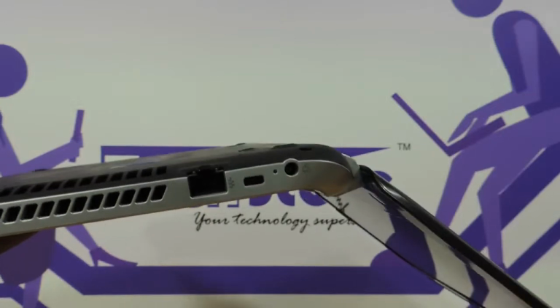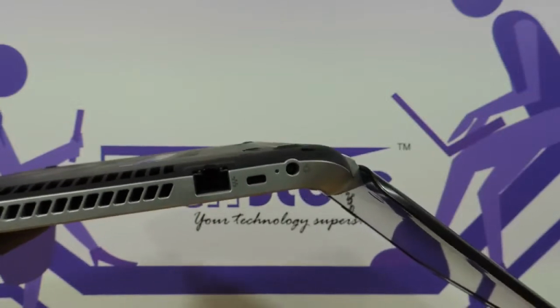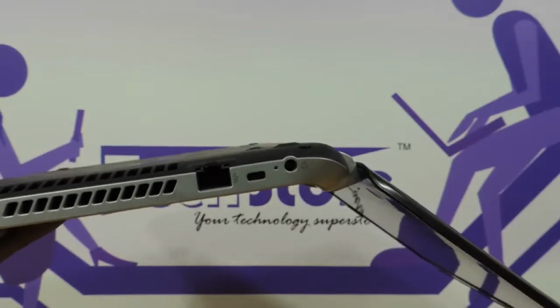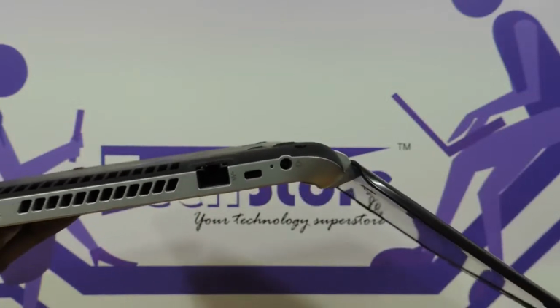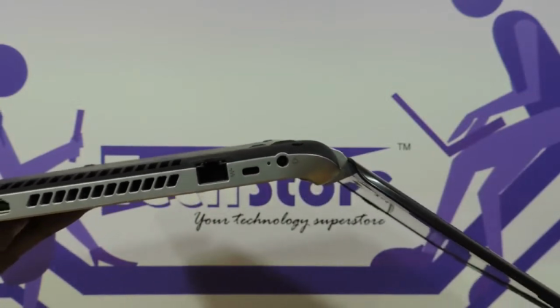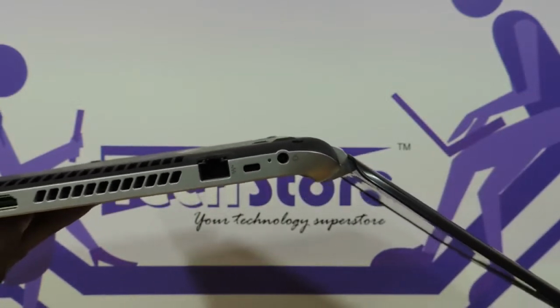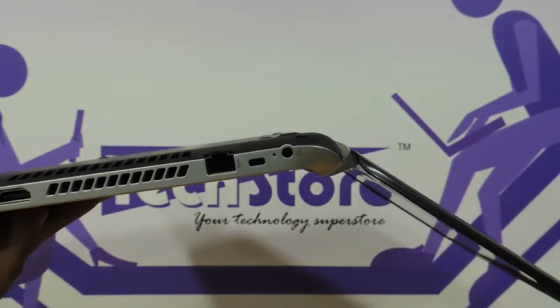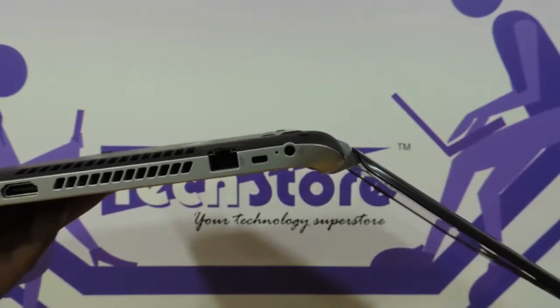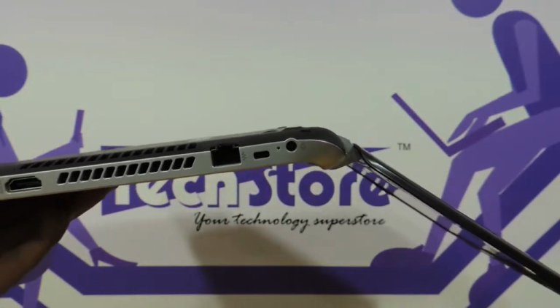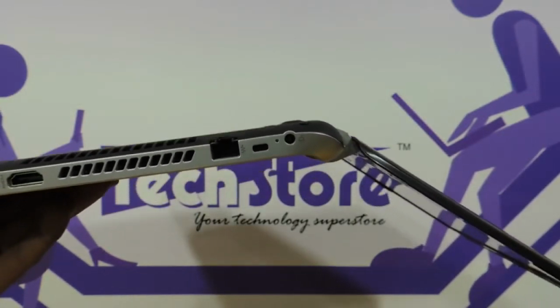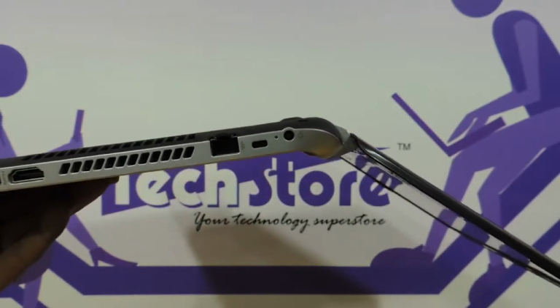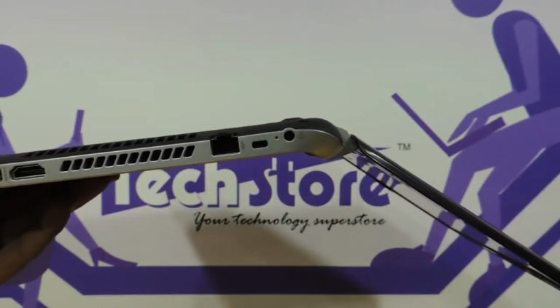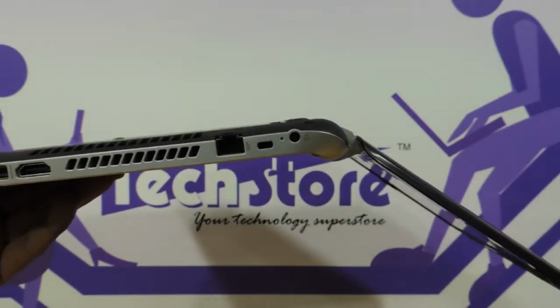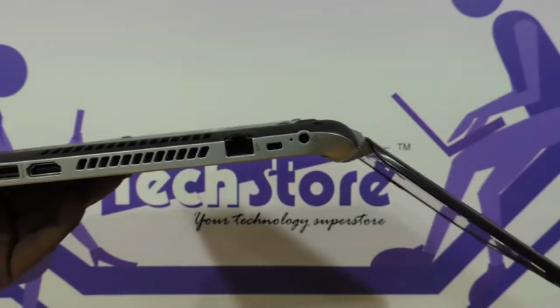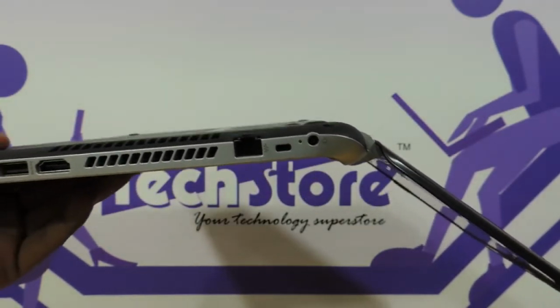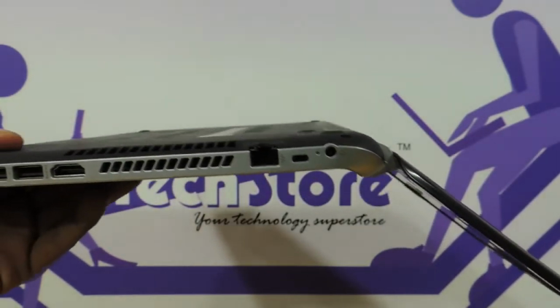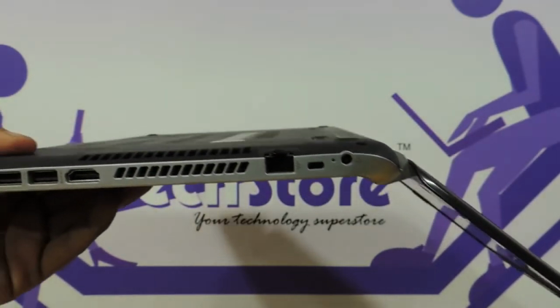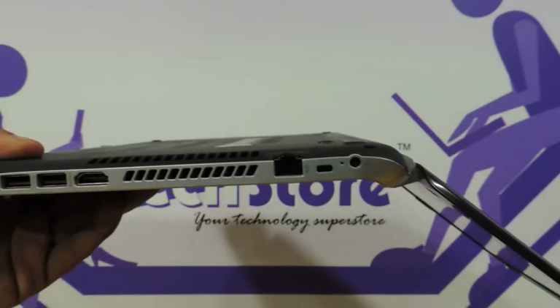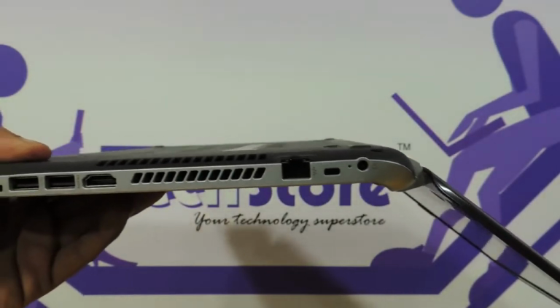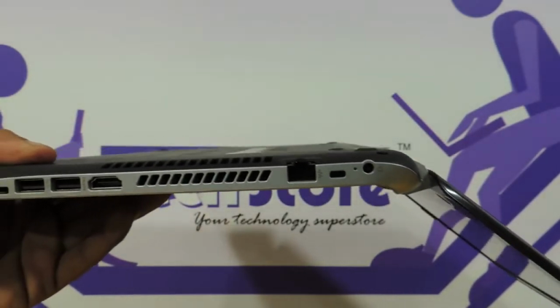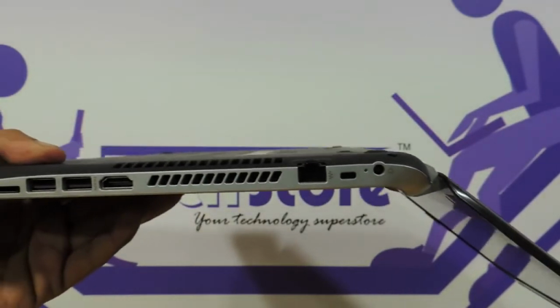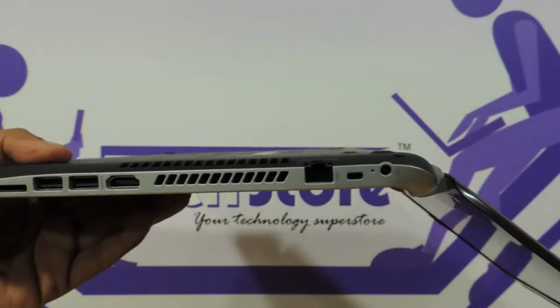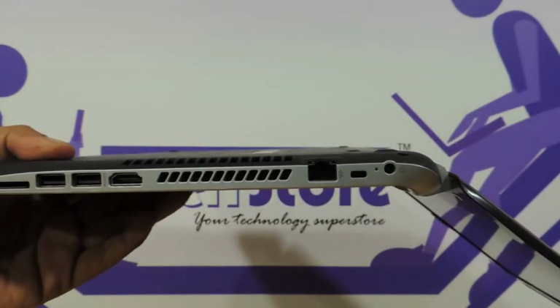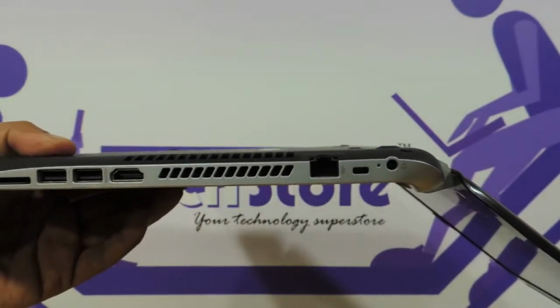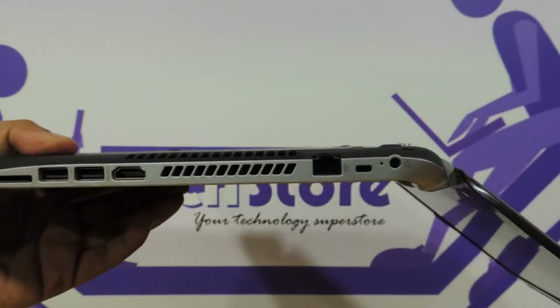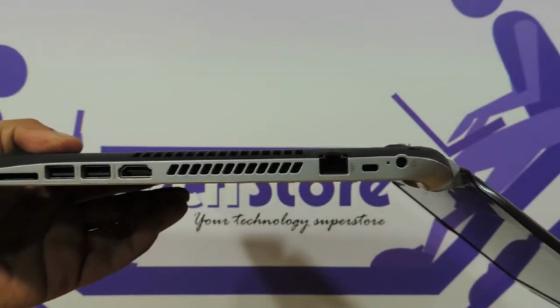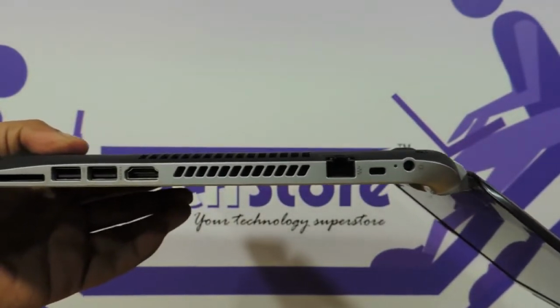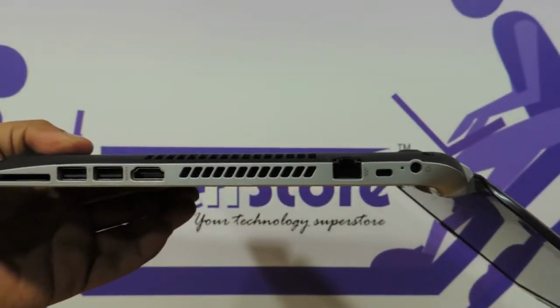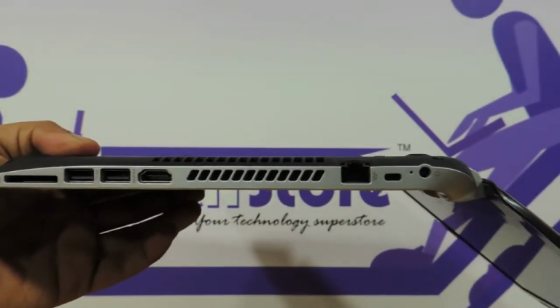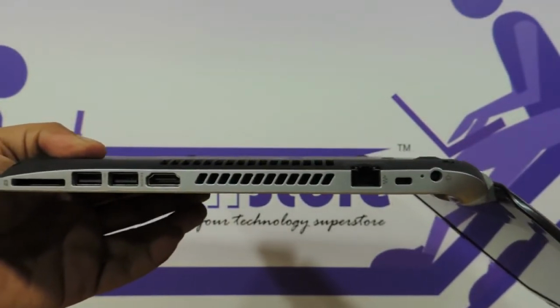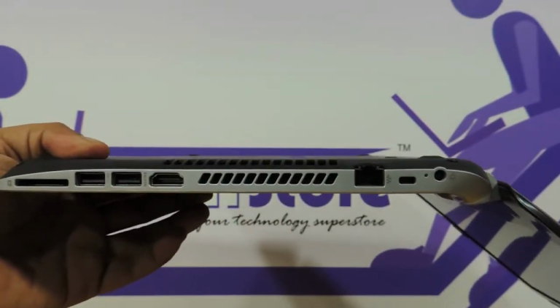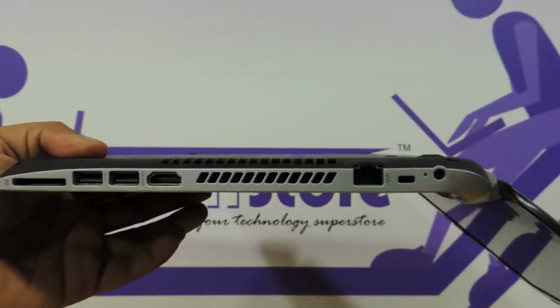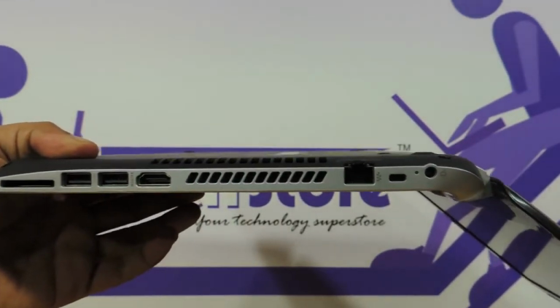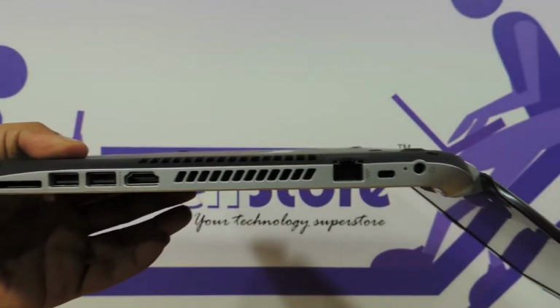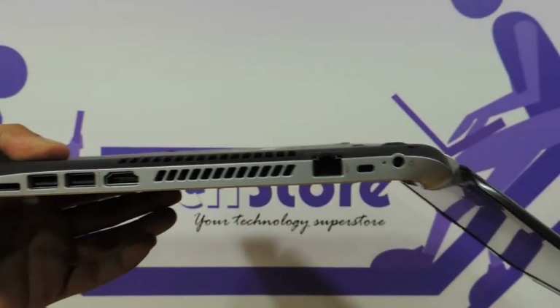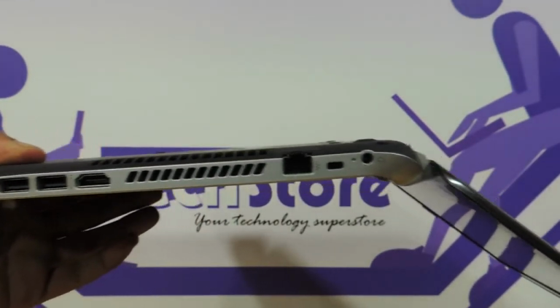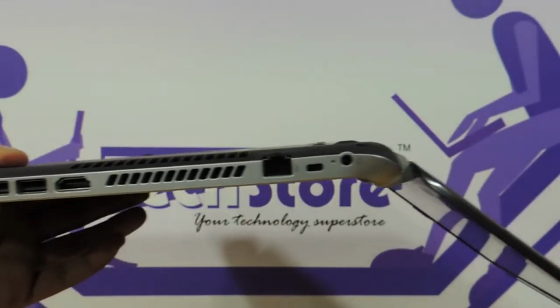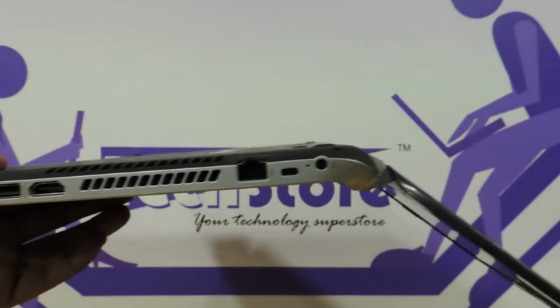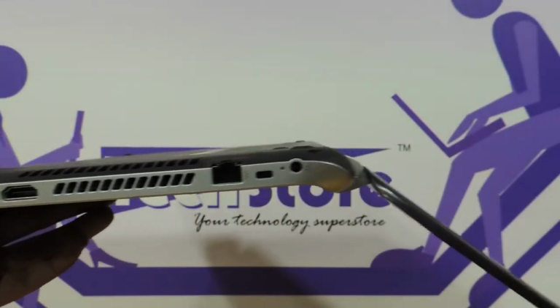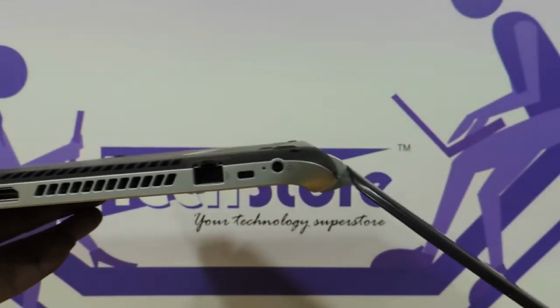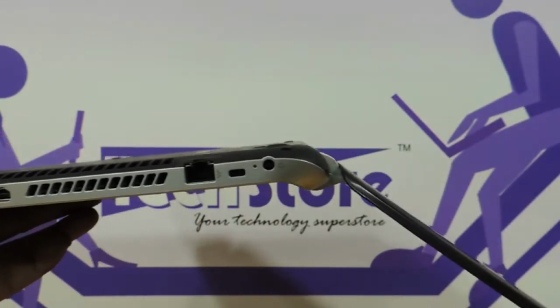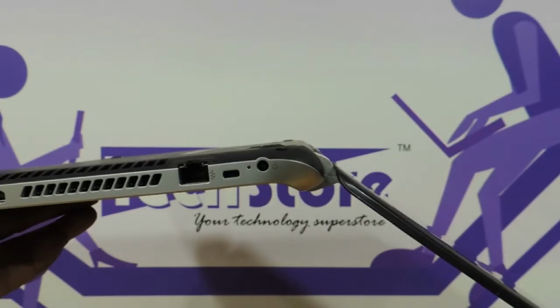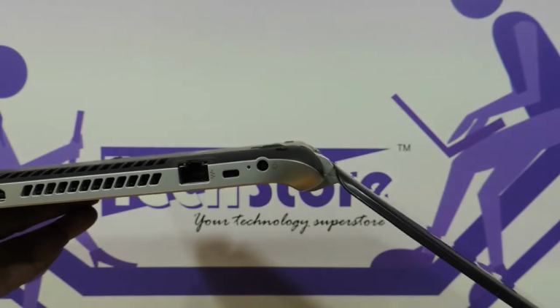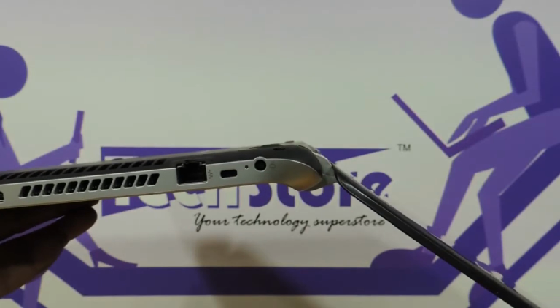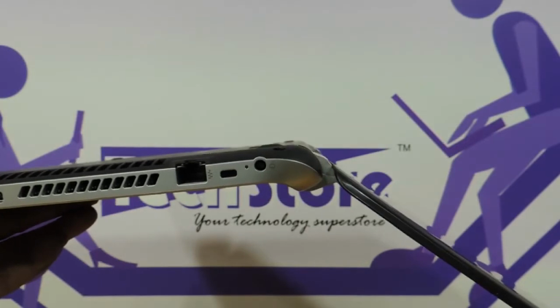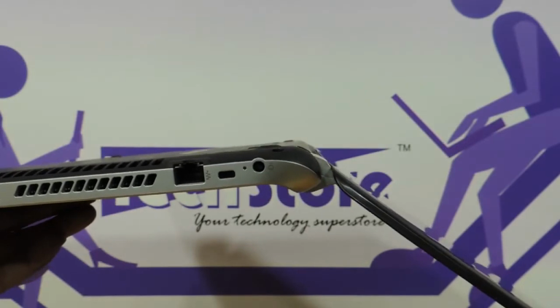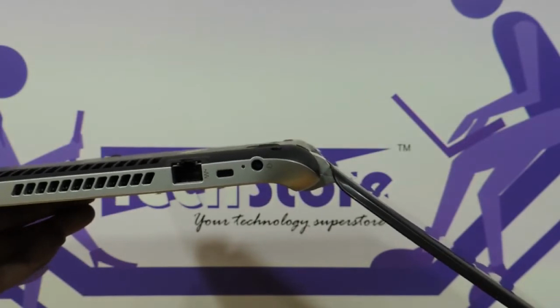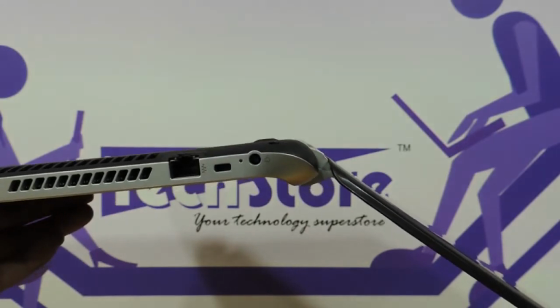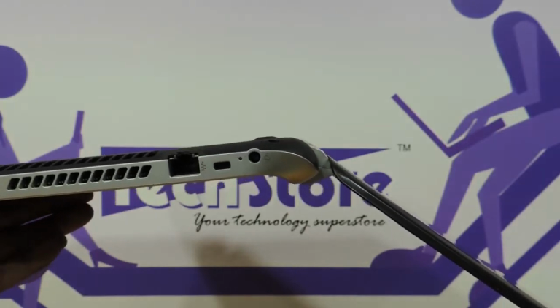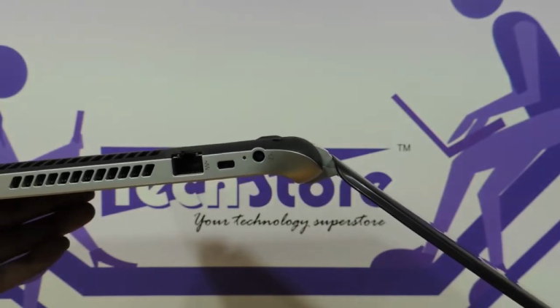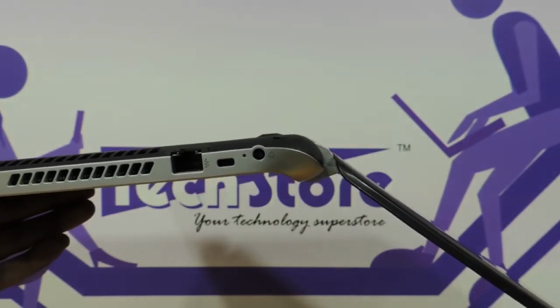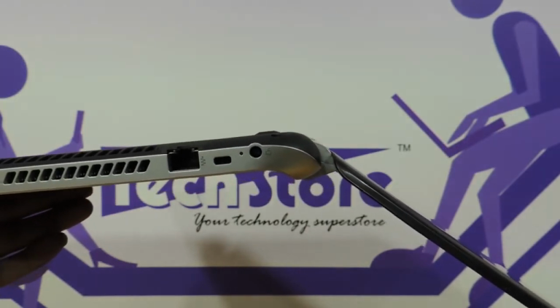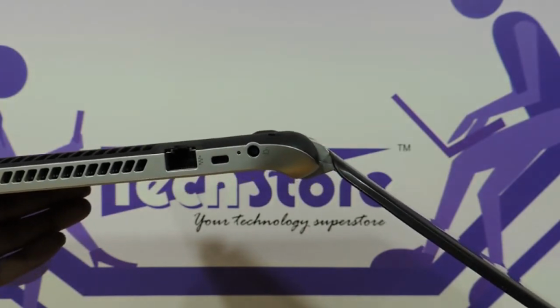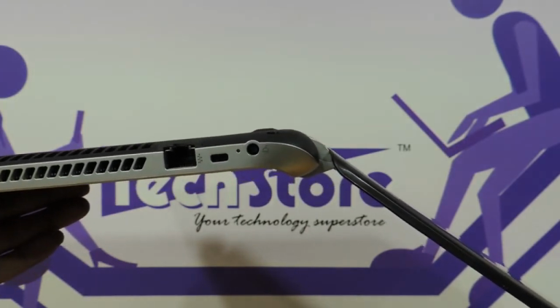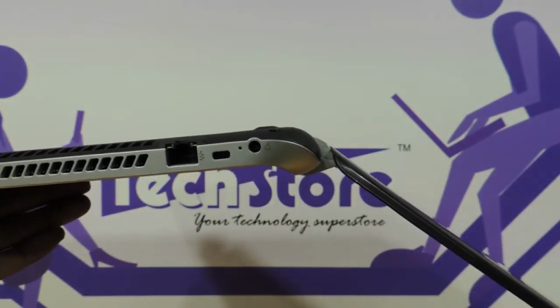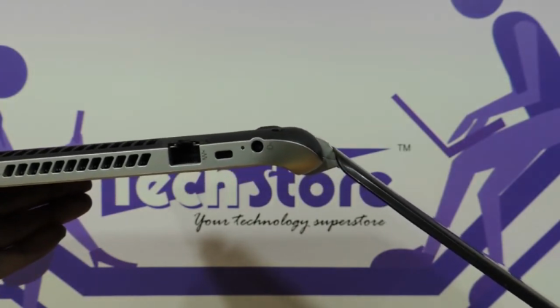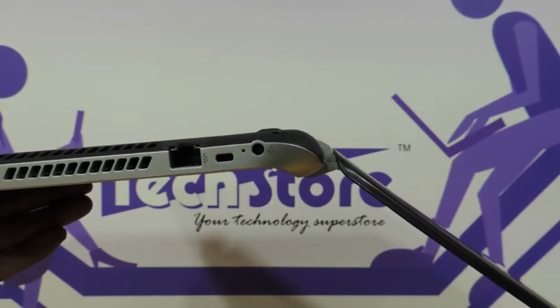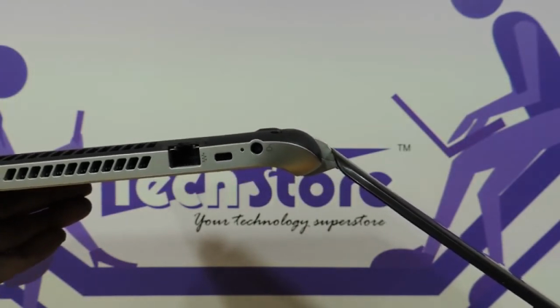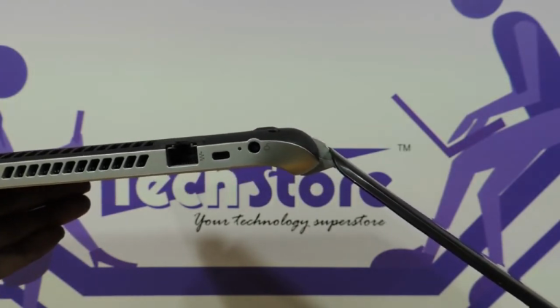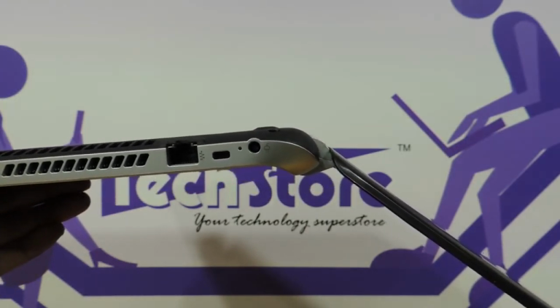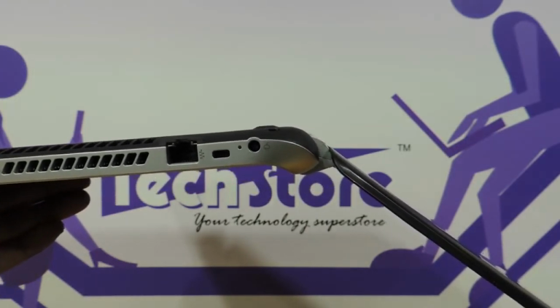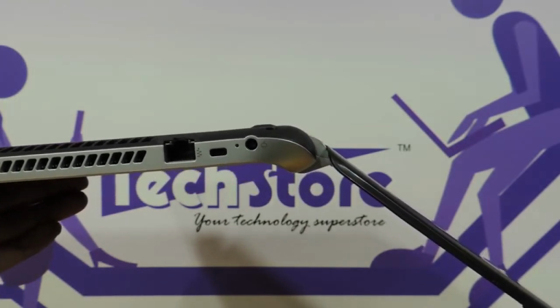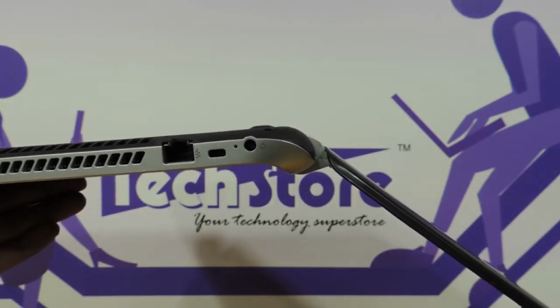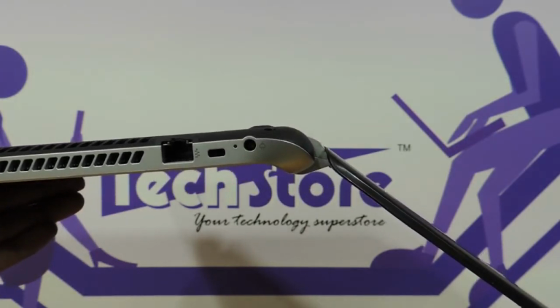Now these are the tilt angles. This is the maximum the laptop will tilt — as you can see it's somewhere around 130 to 135 degrees, leaning towards 140 degrees actually. But as you can see, it's very slim.